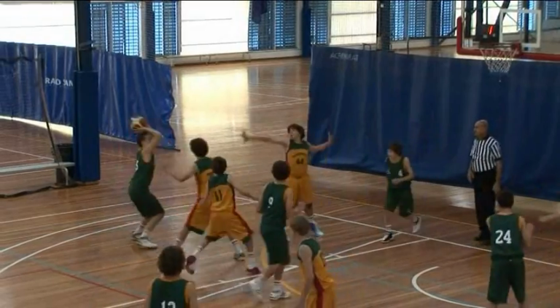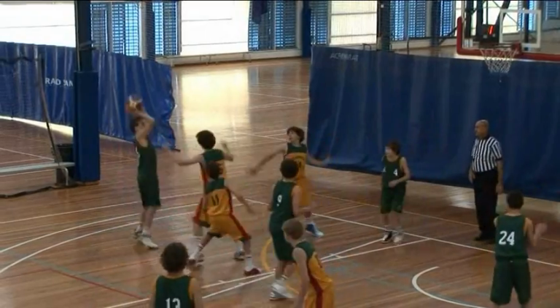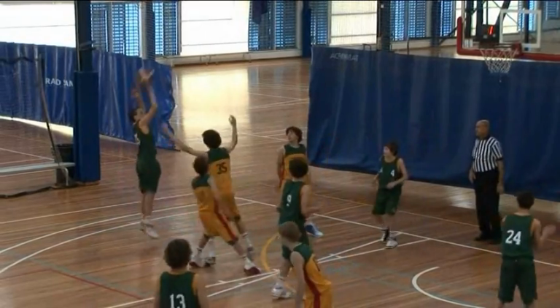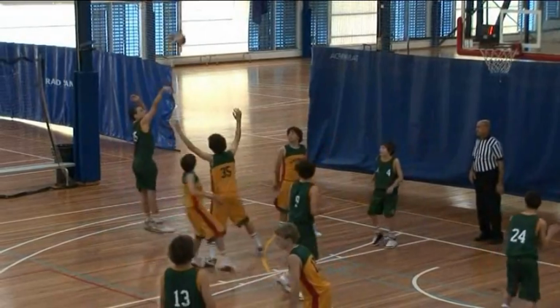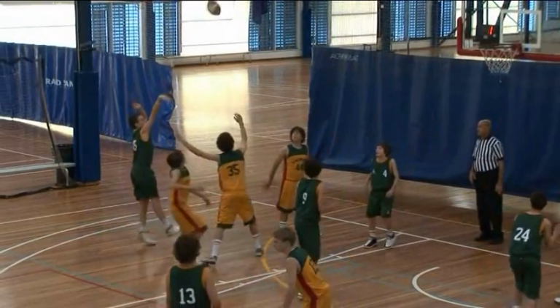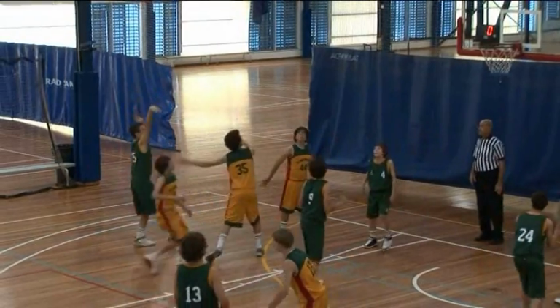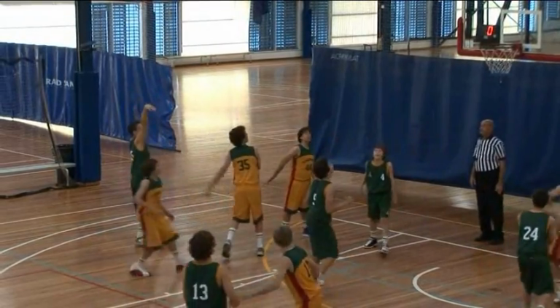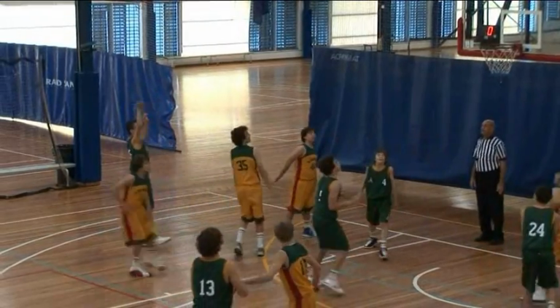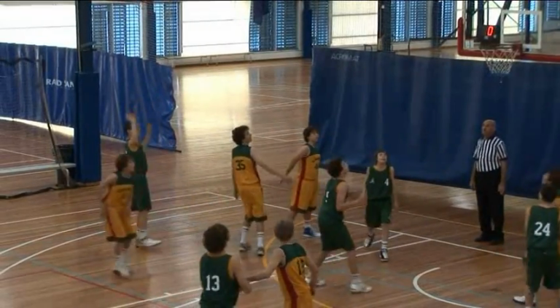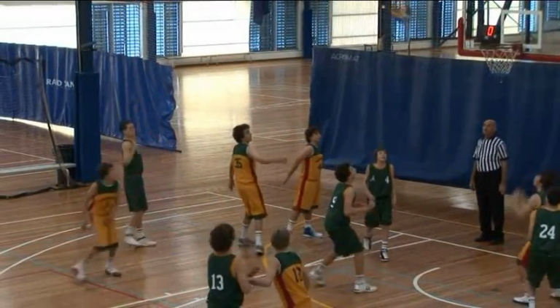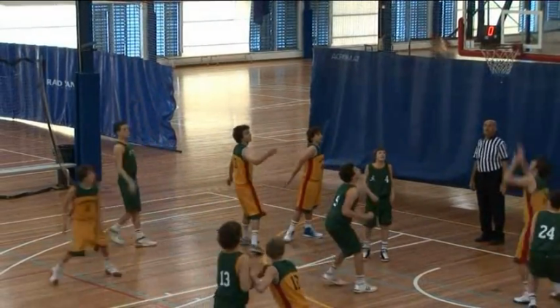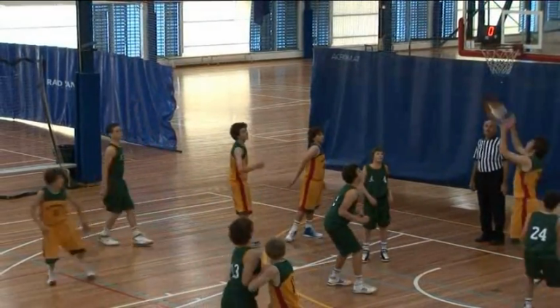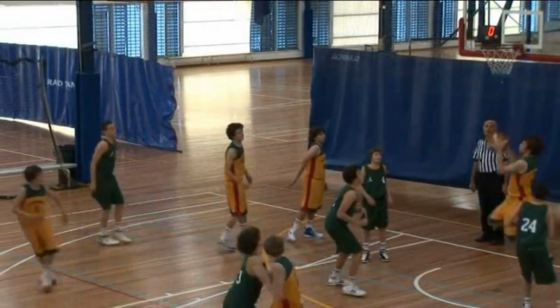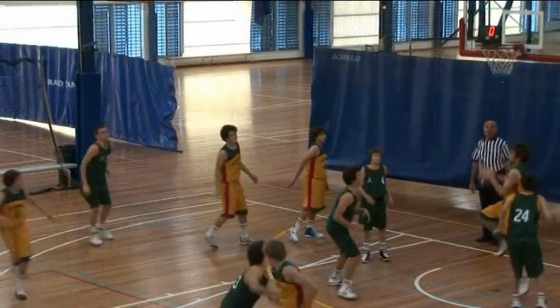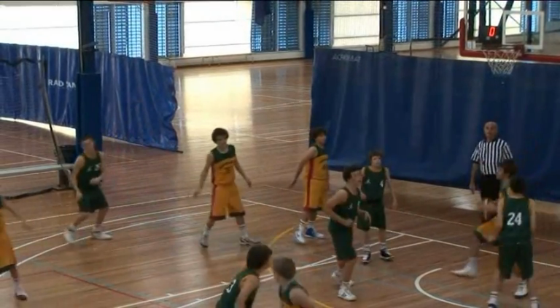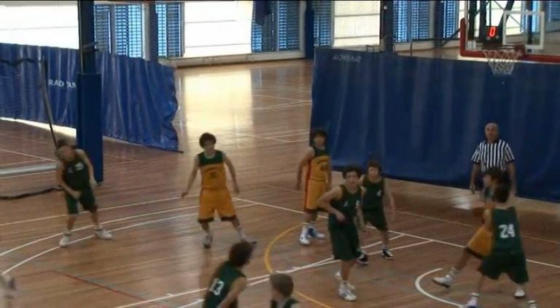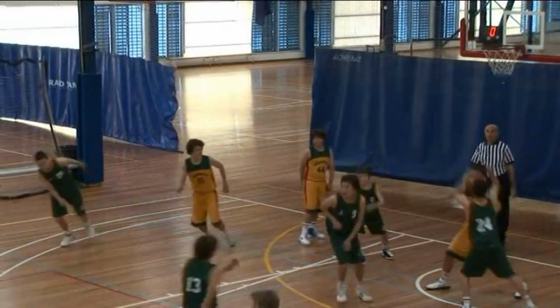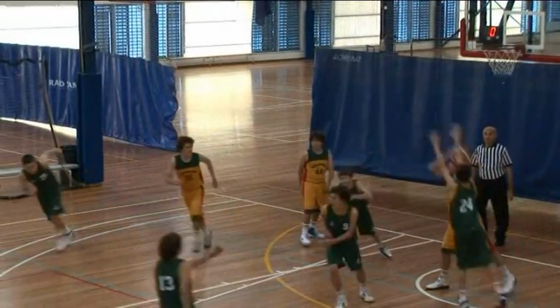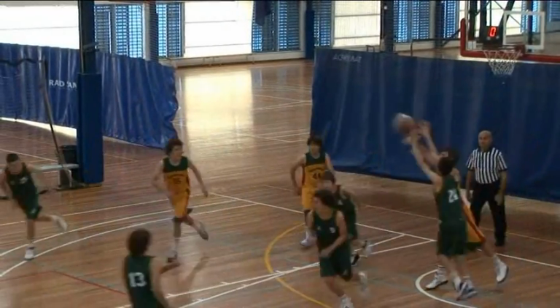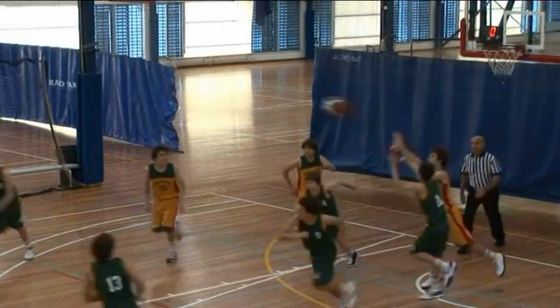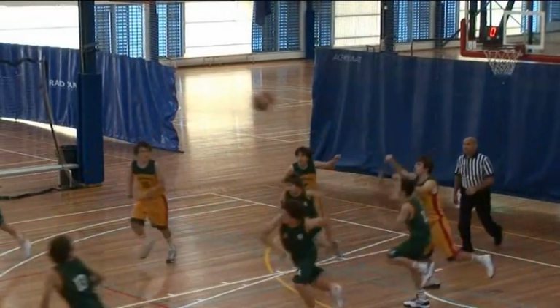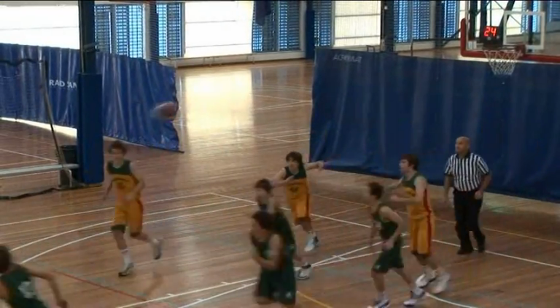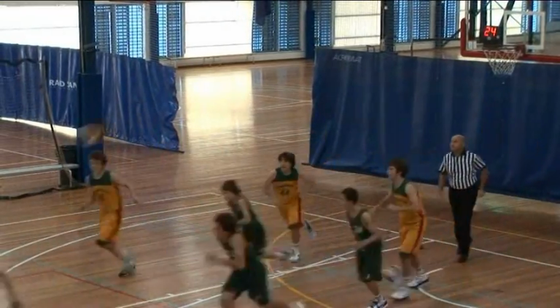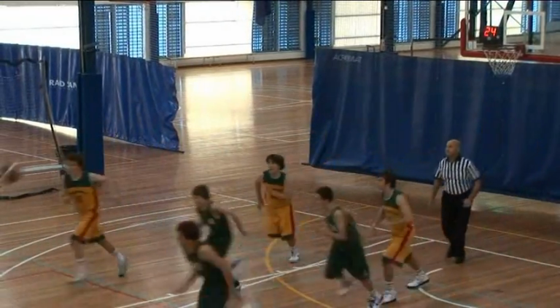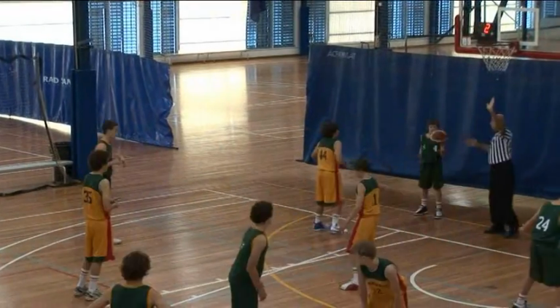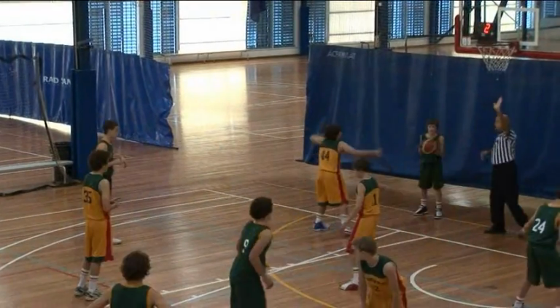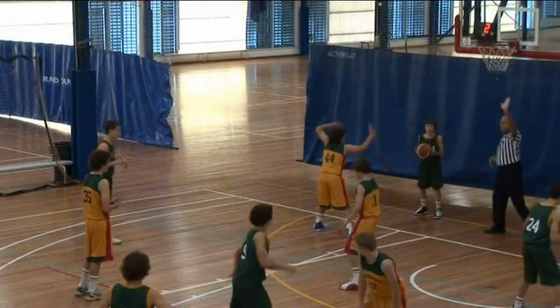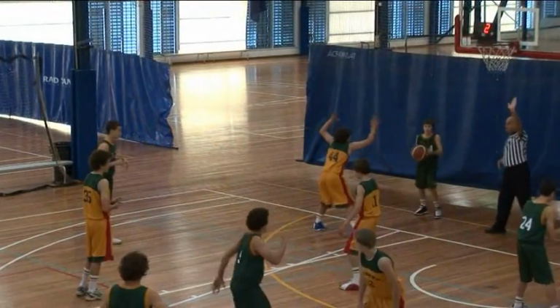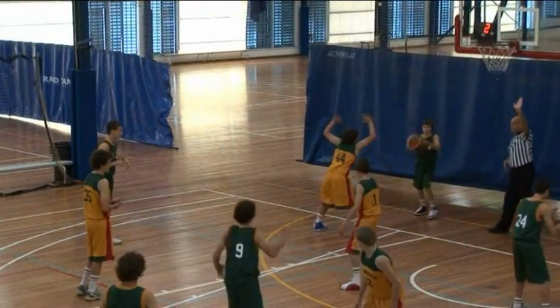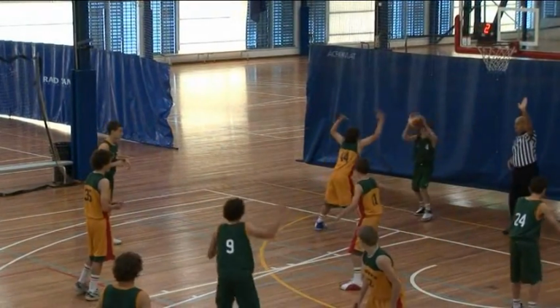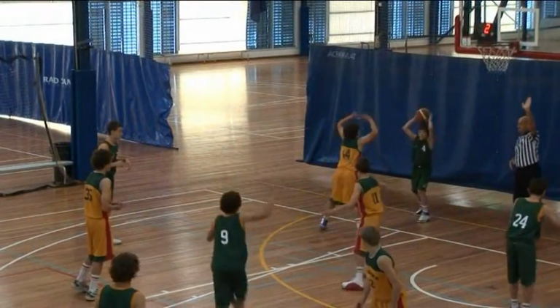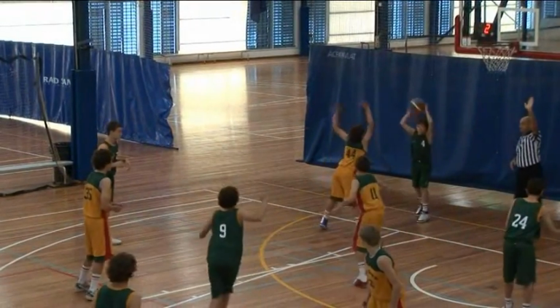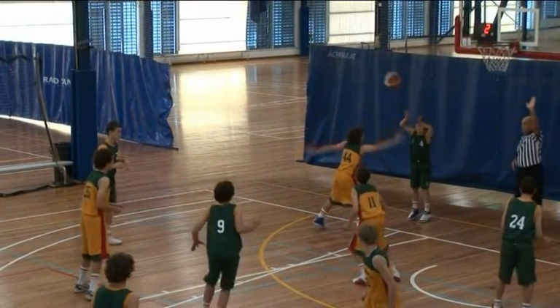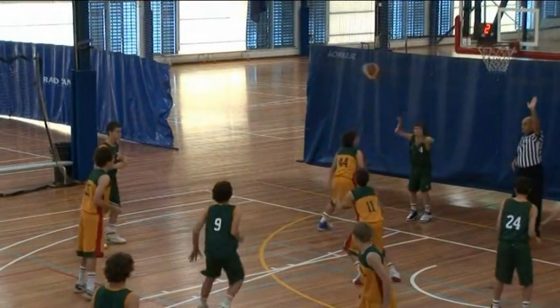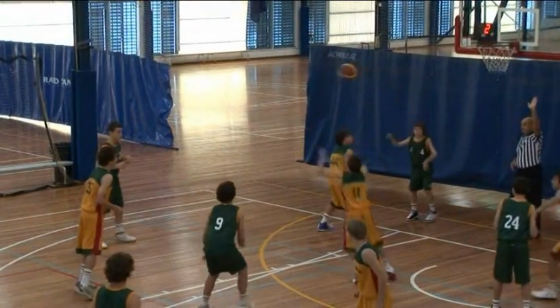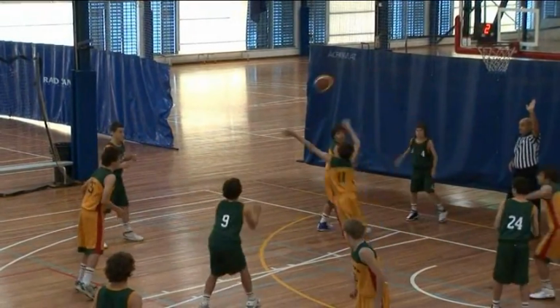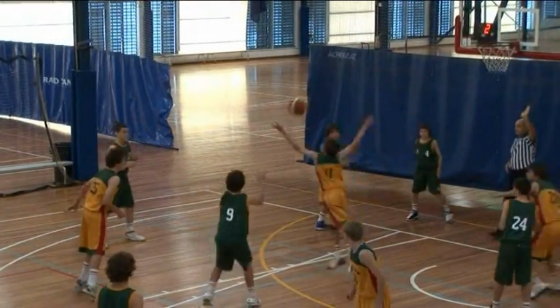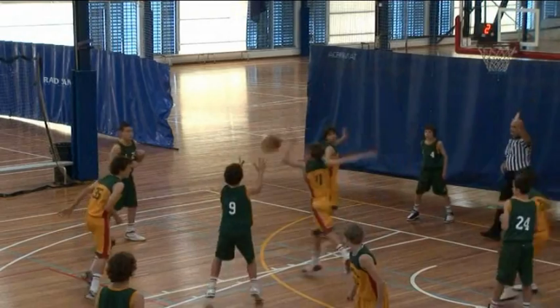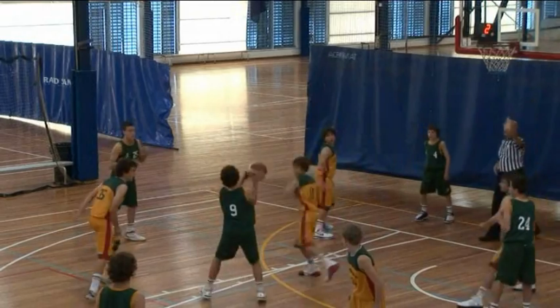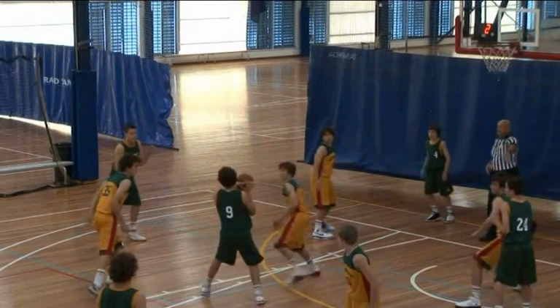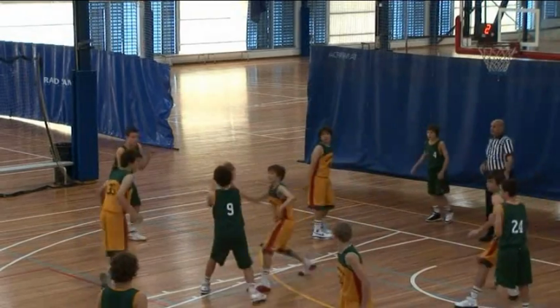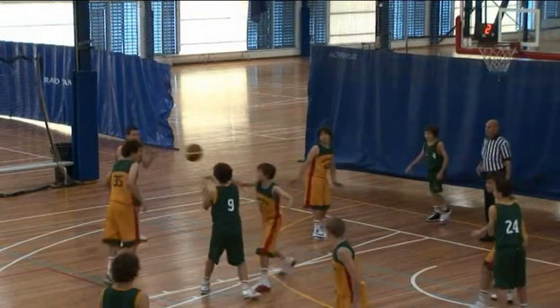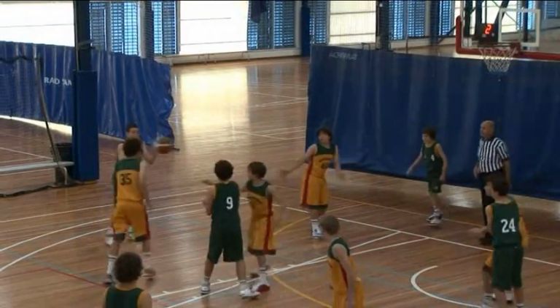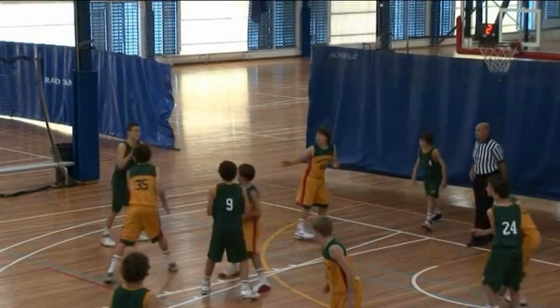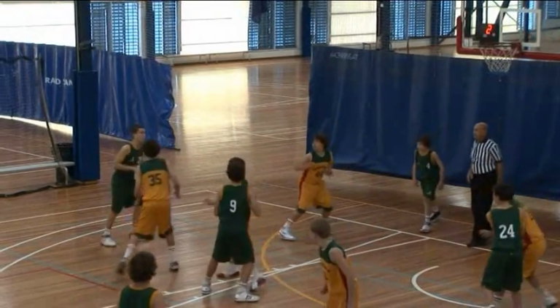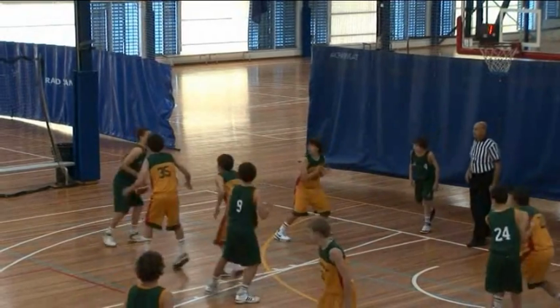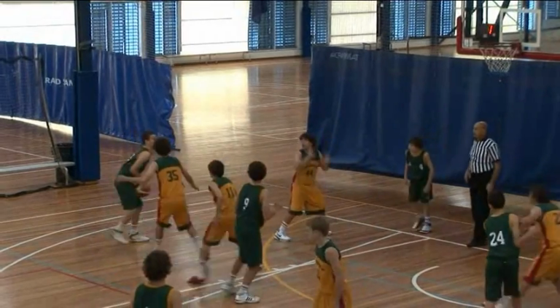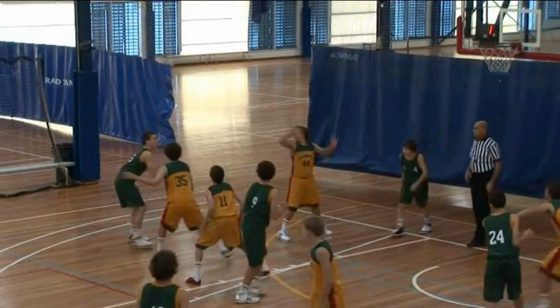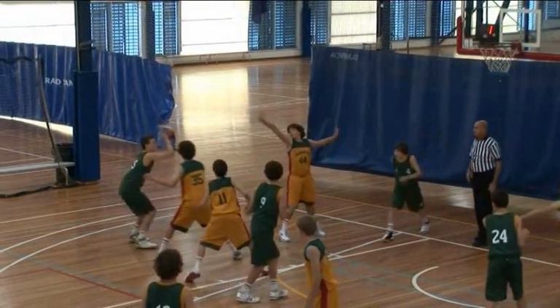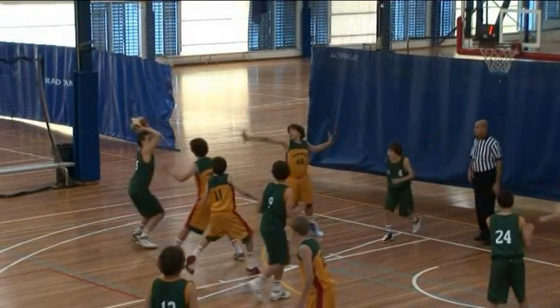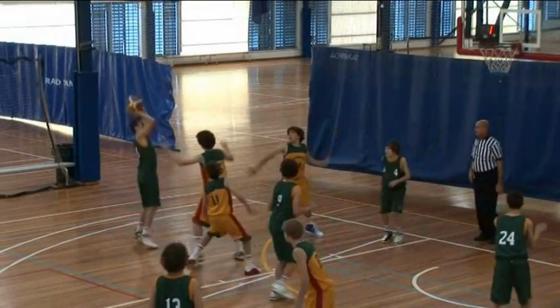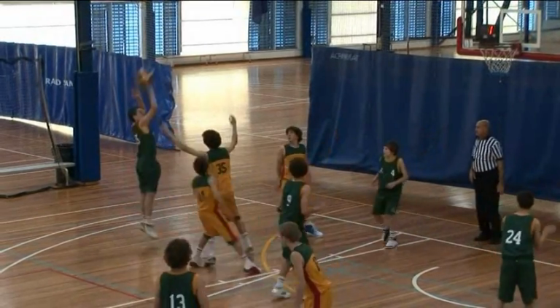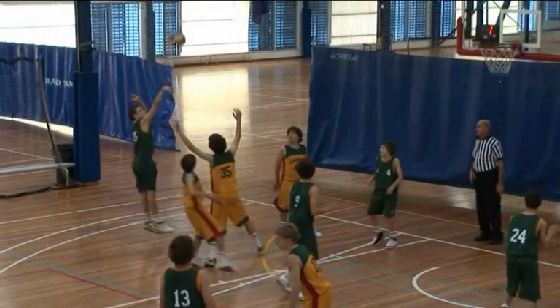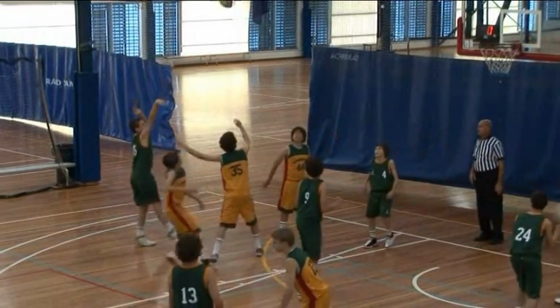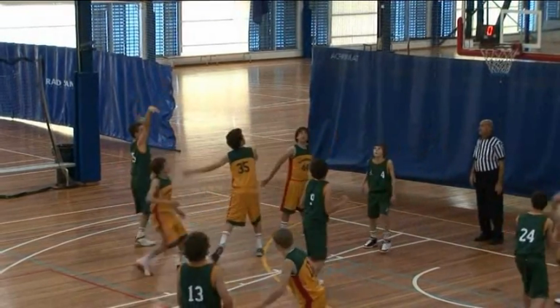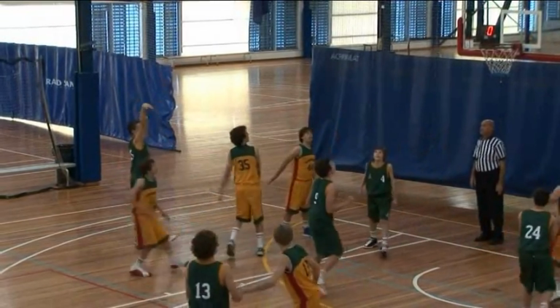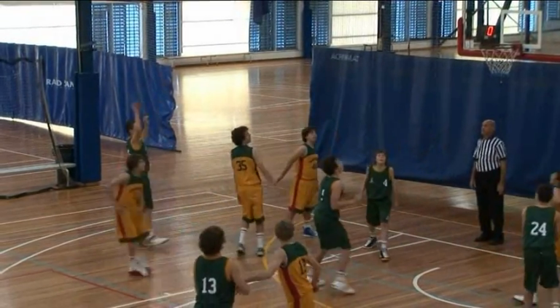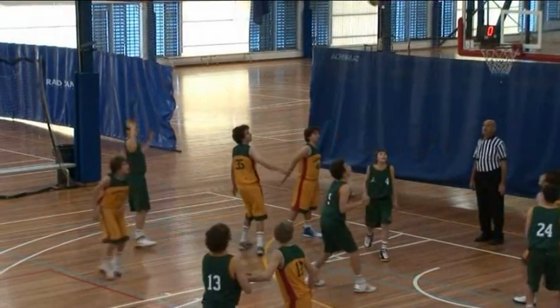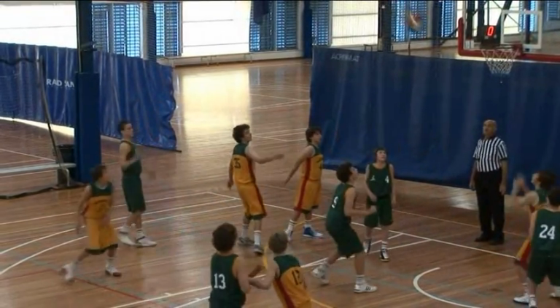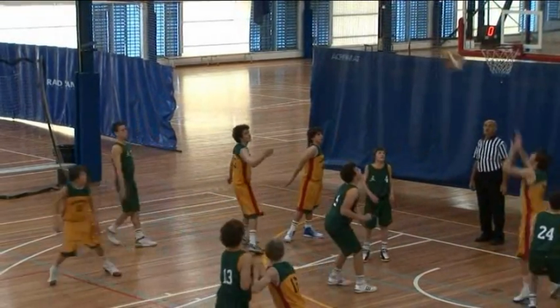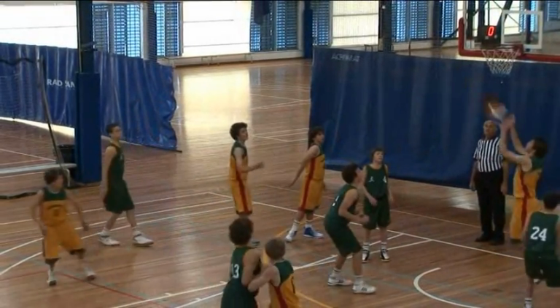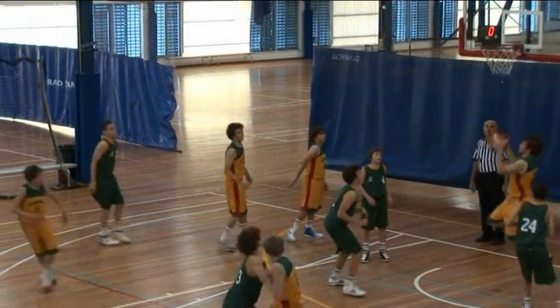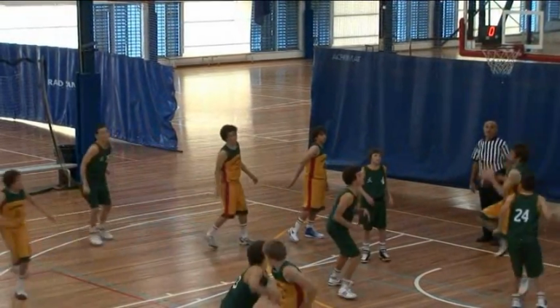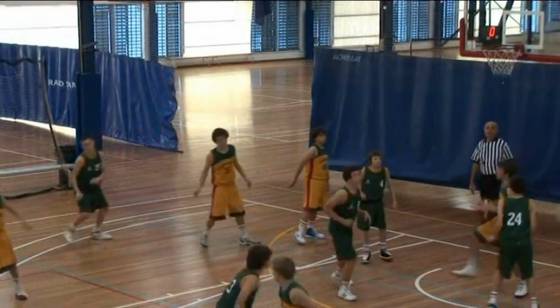Here, the offence shoots, the shot clock expires, but the defence gets immediate control of the ball, so it is play on.